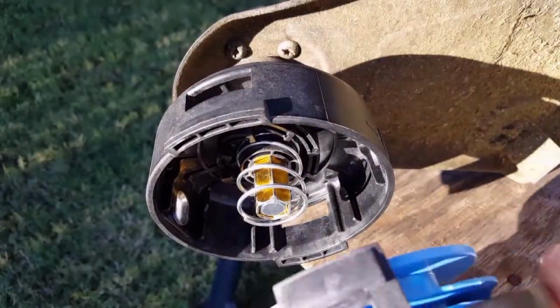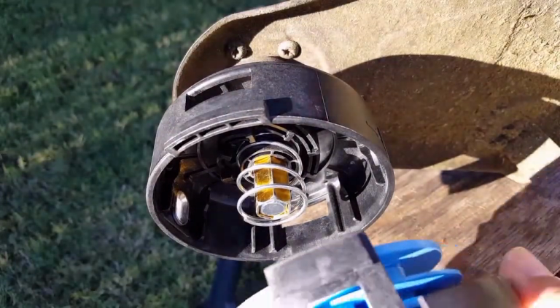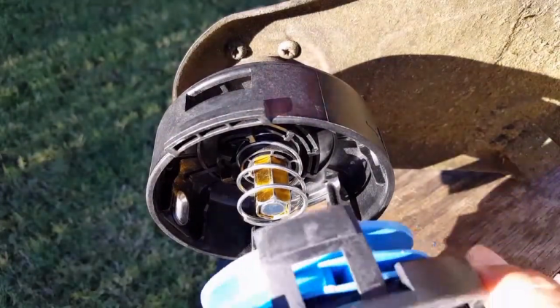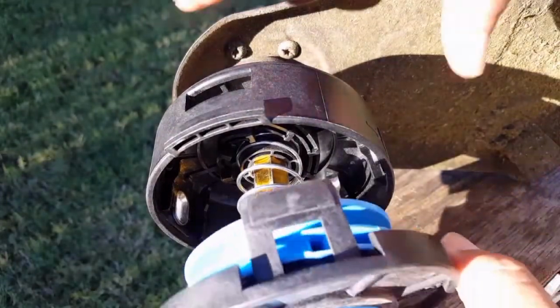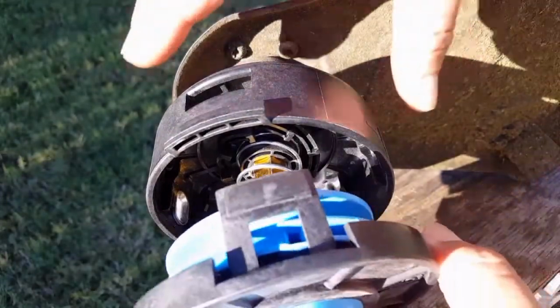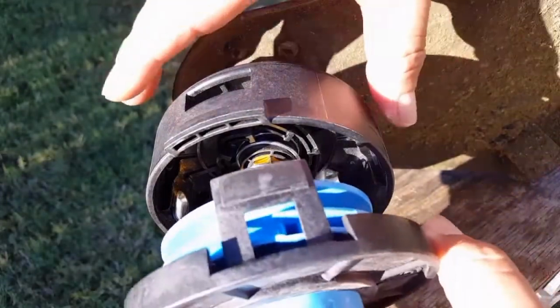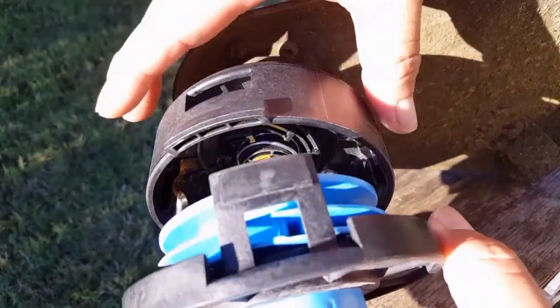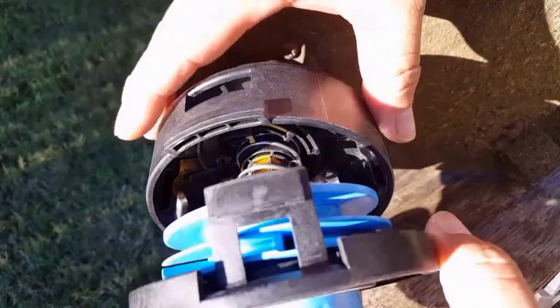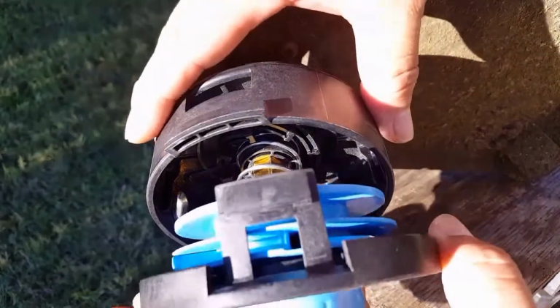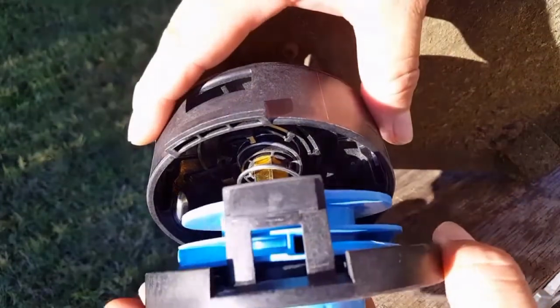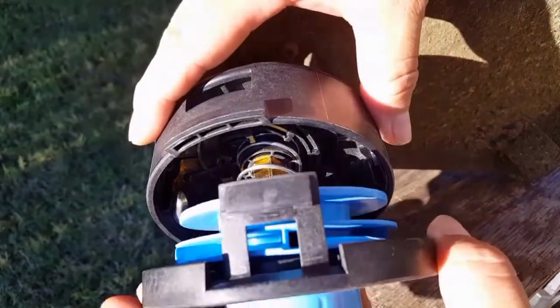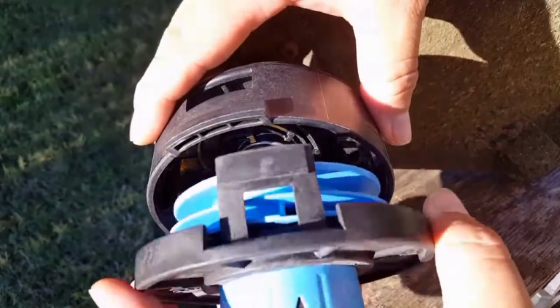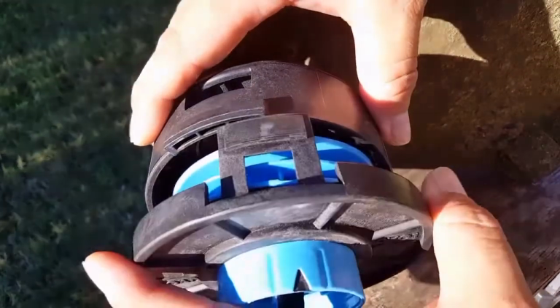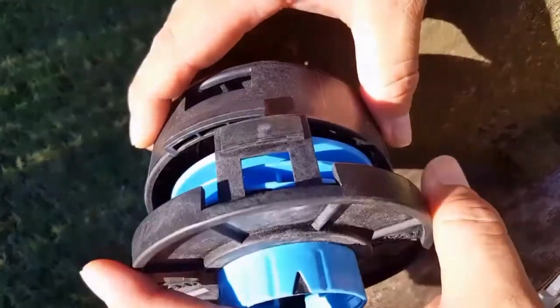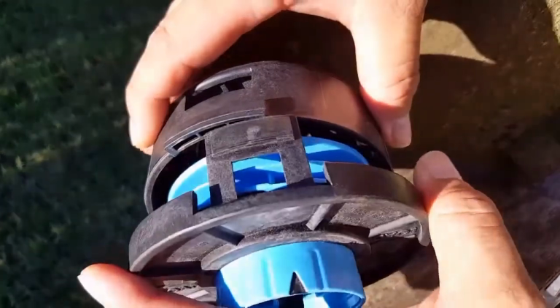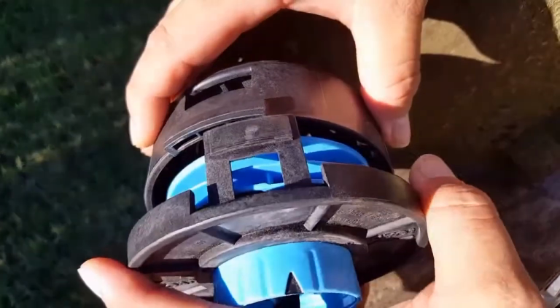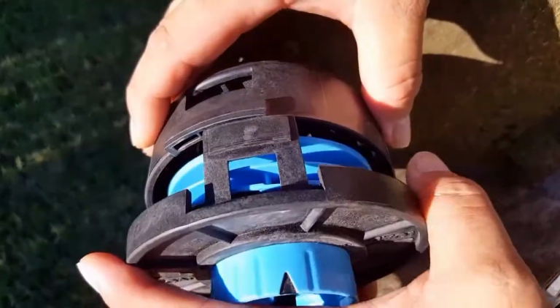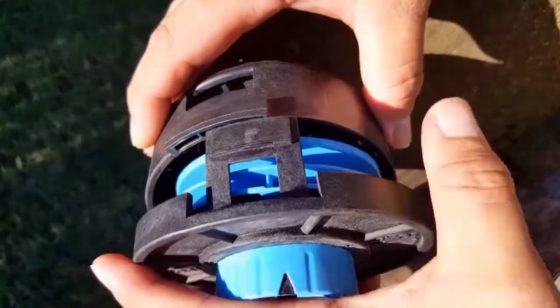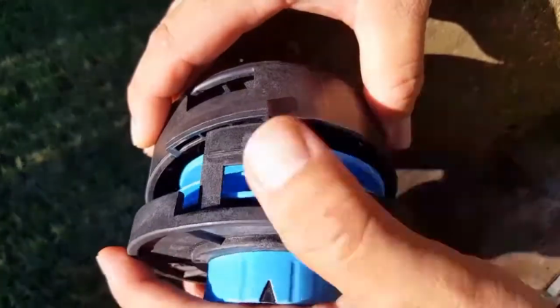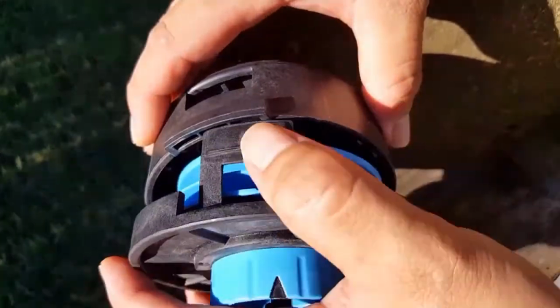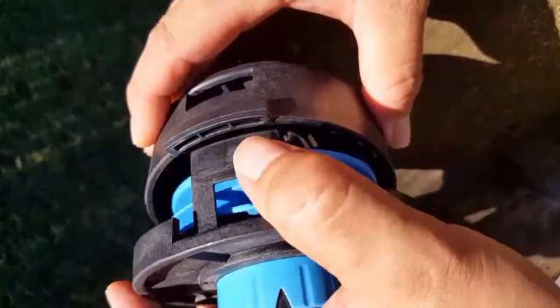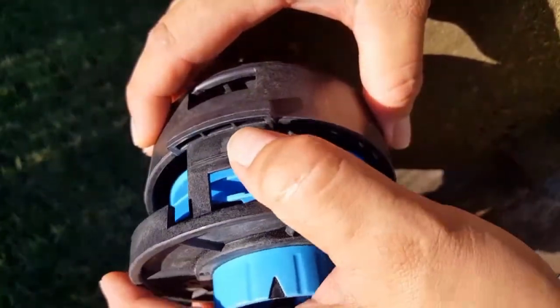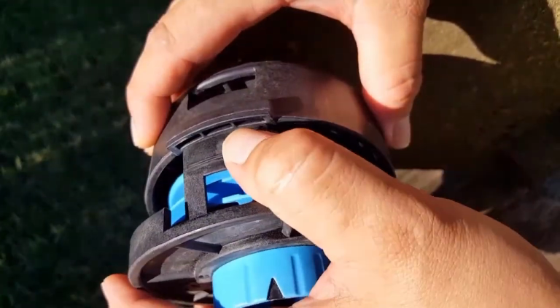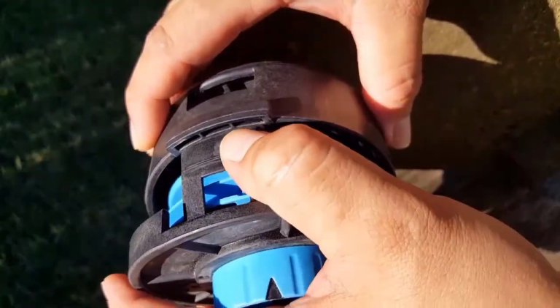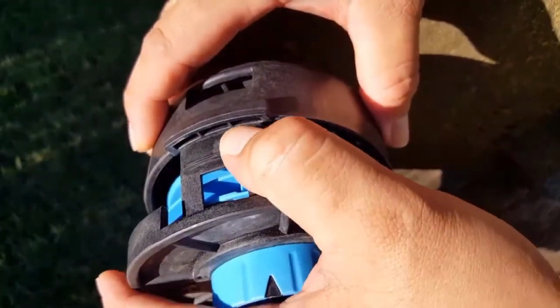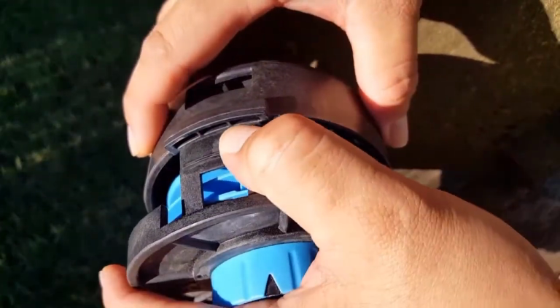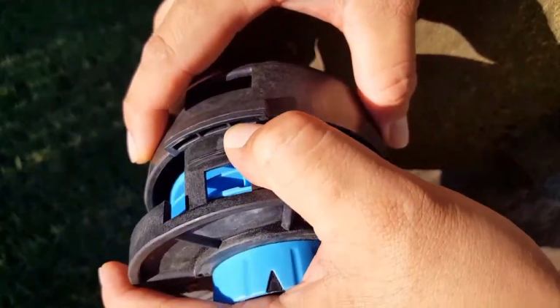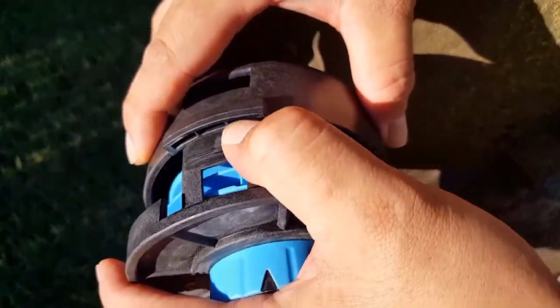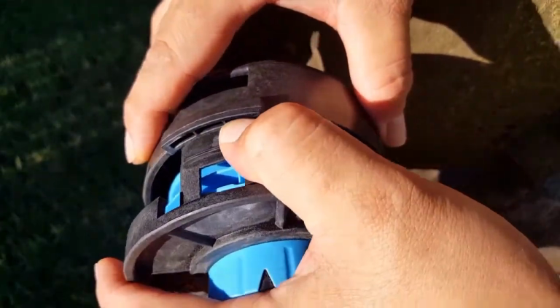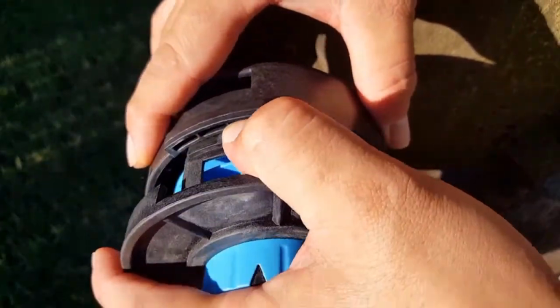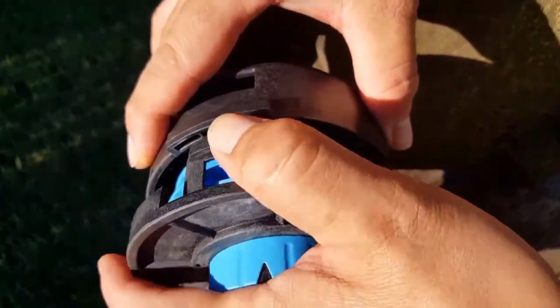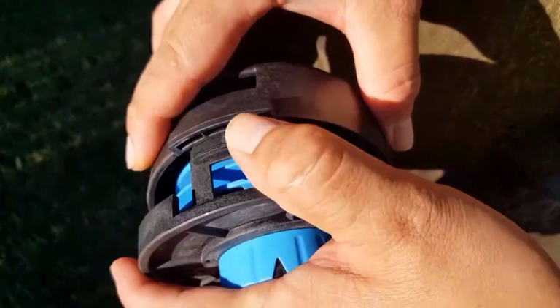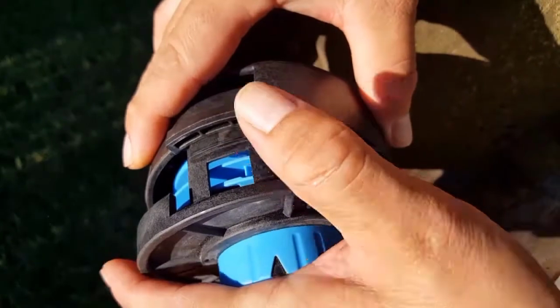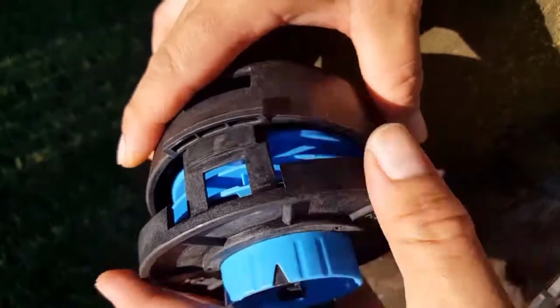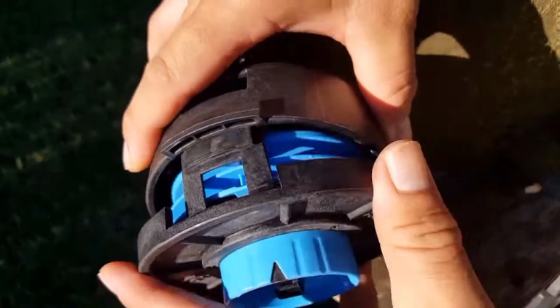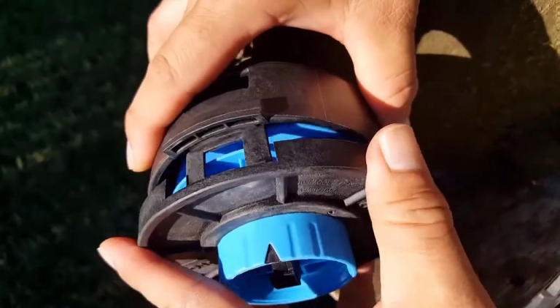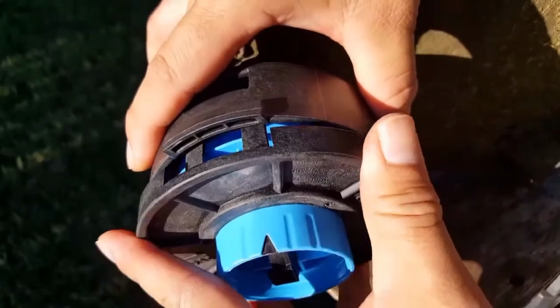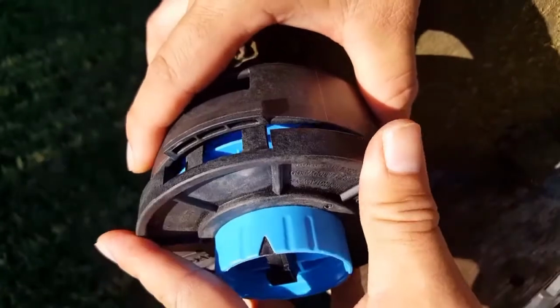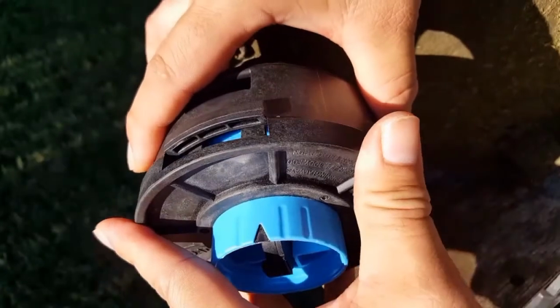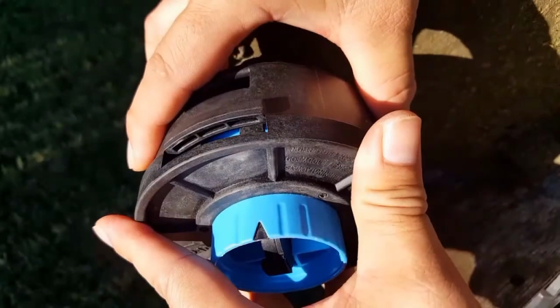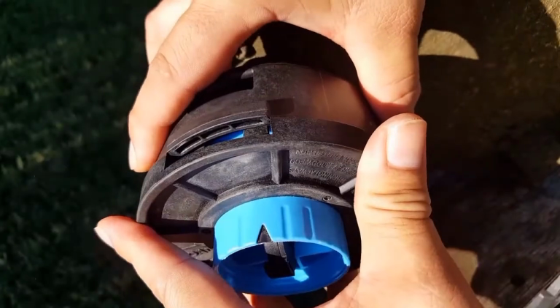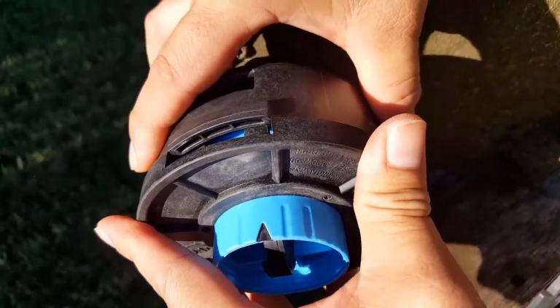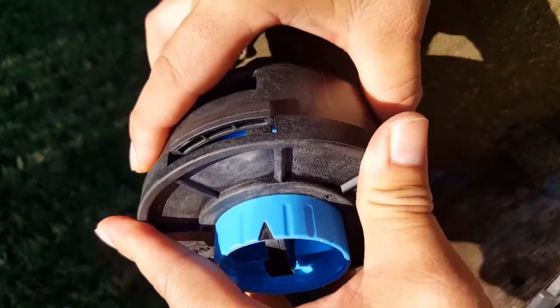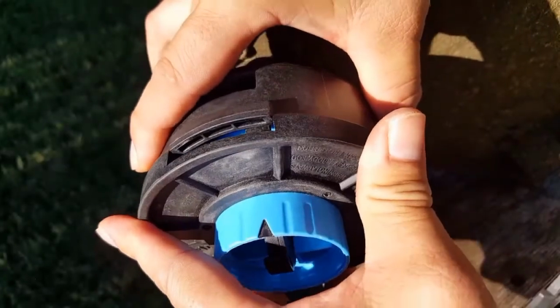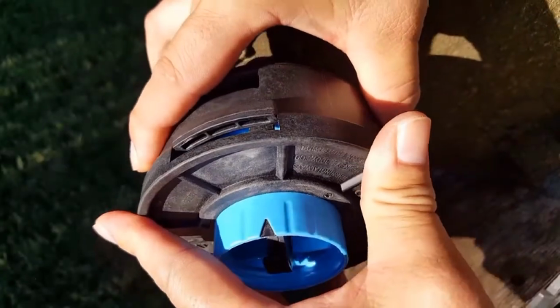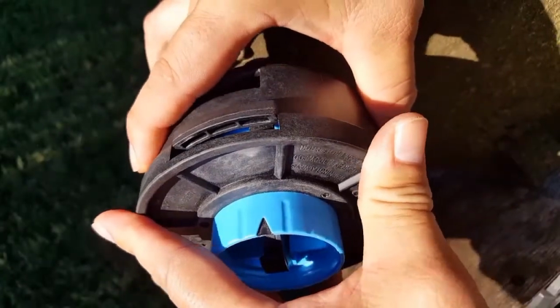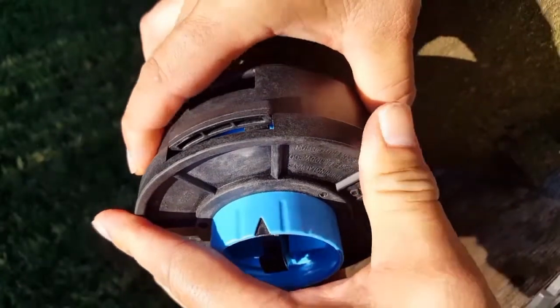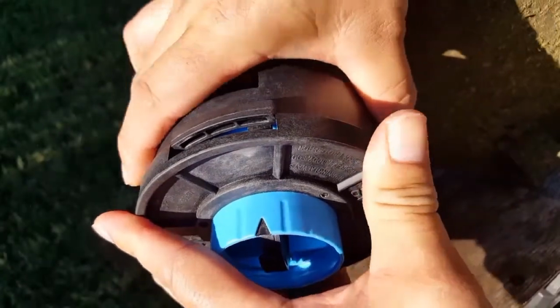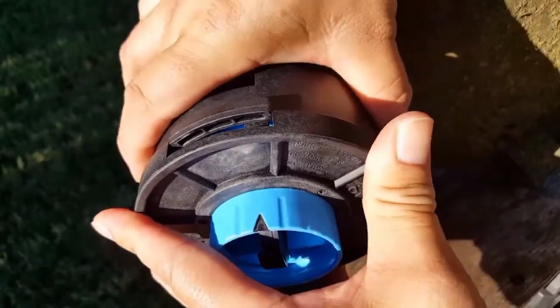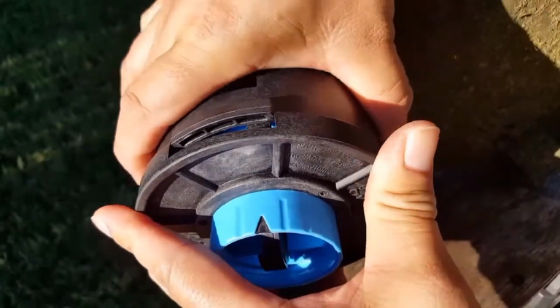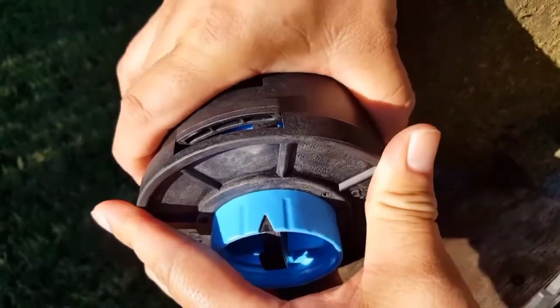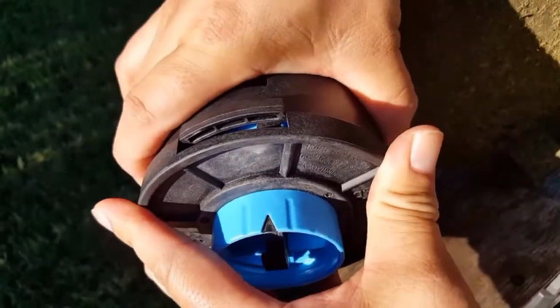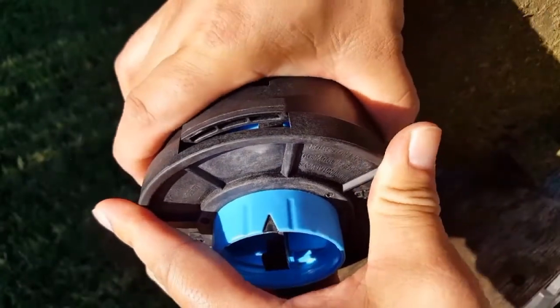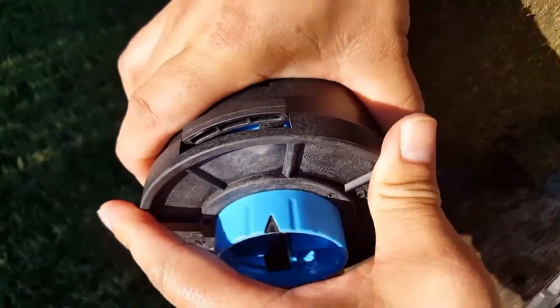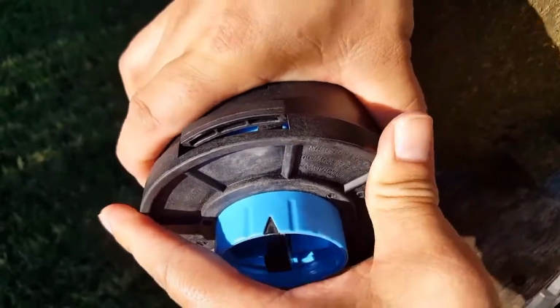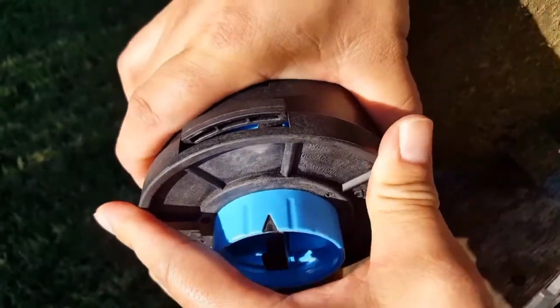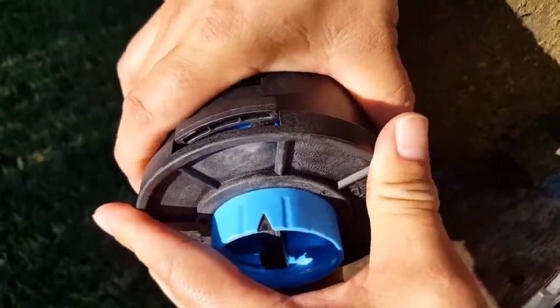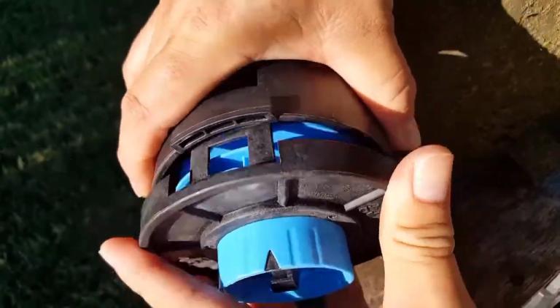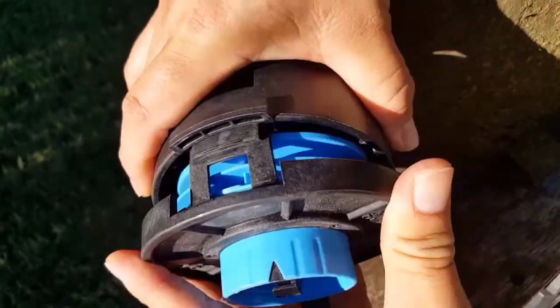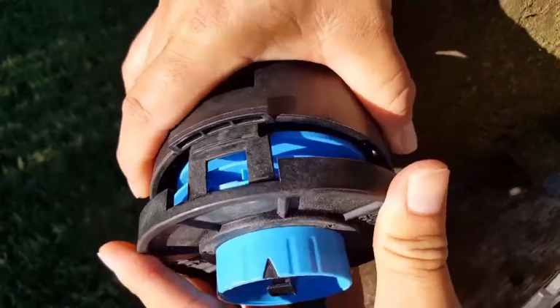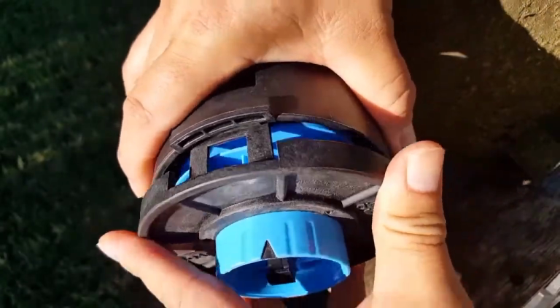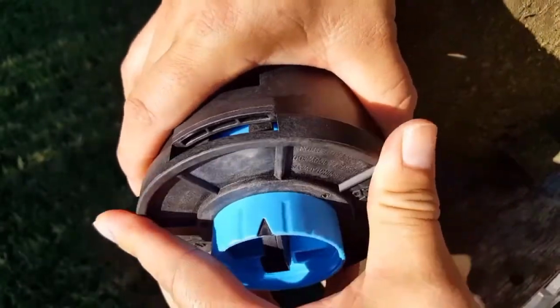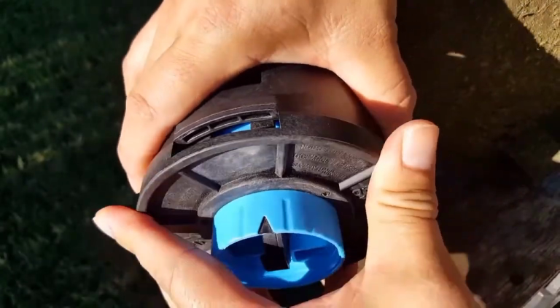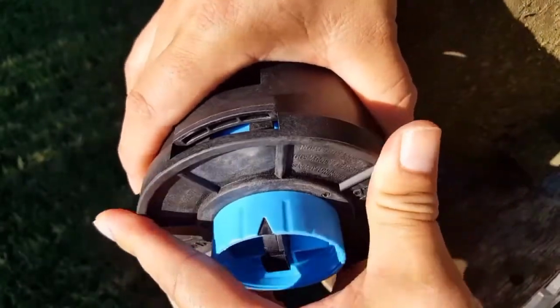To finish off the installation, go ahead and install the spool and outer cover combo, and don't forget the button.